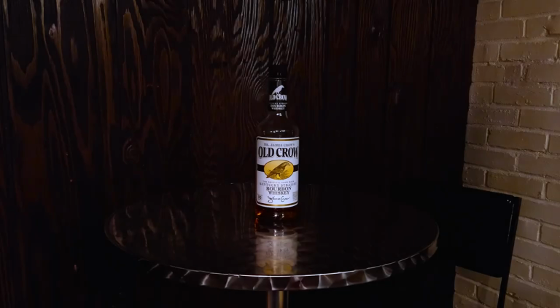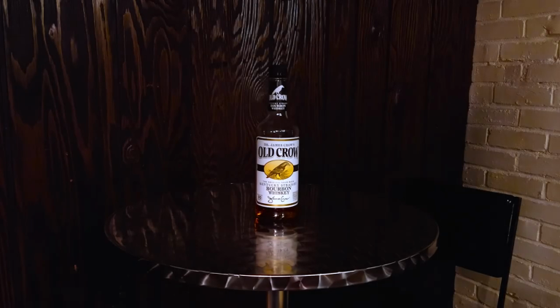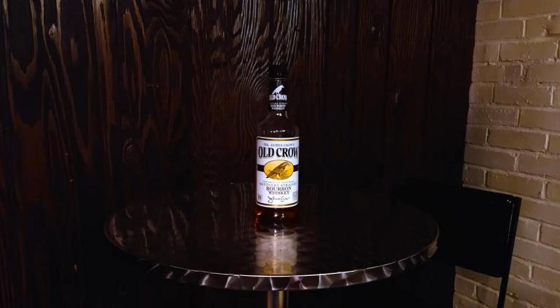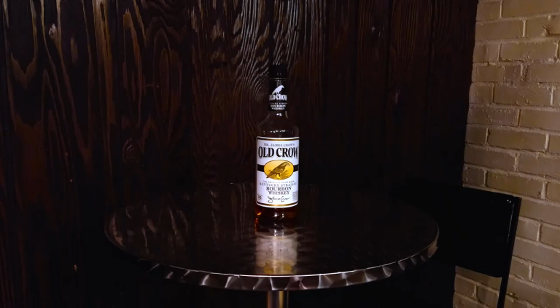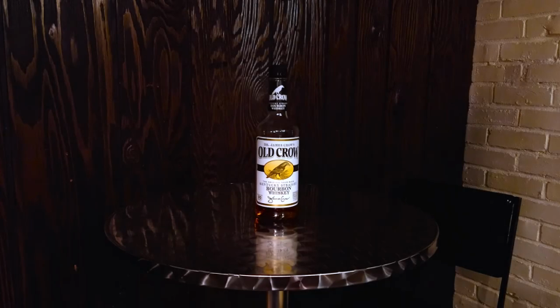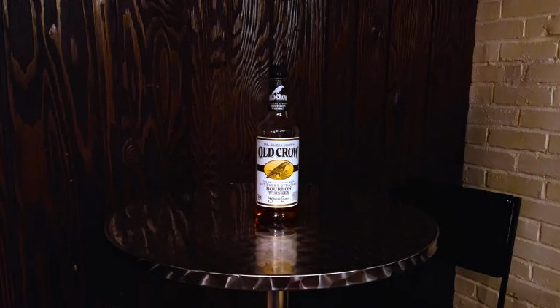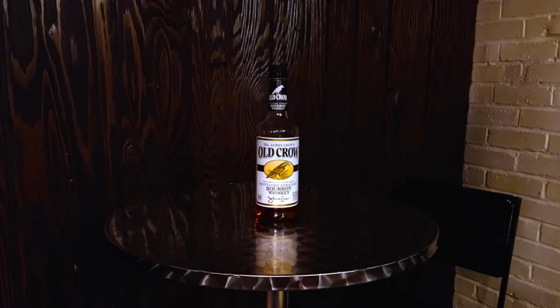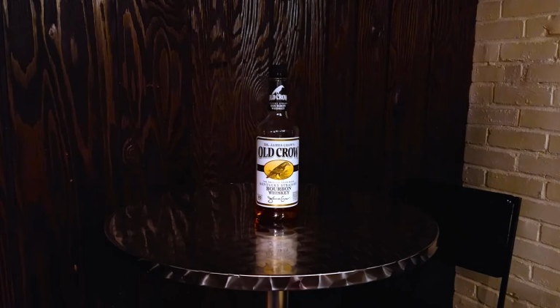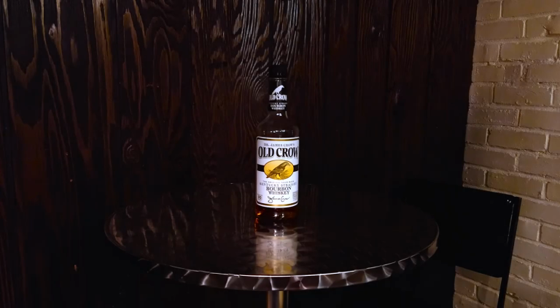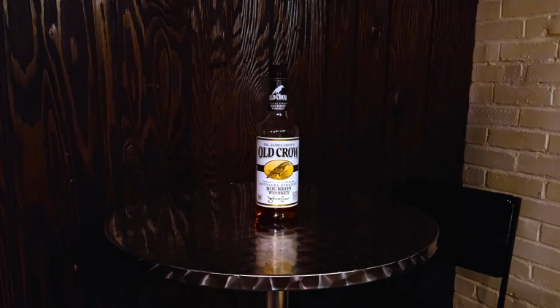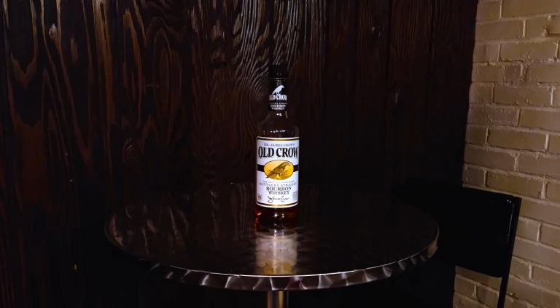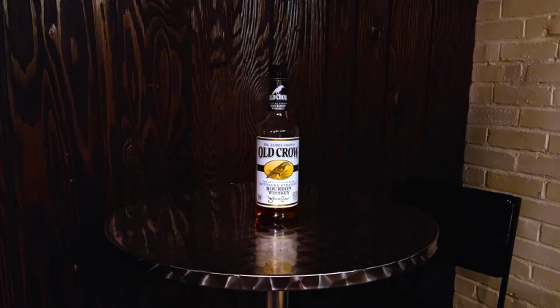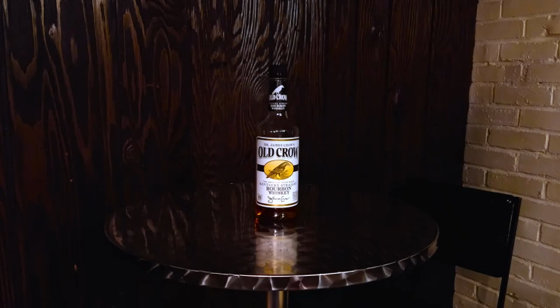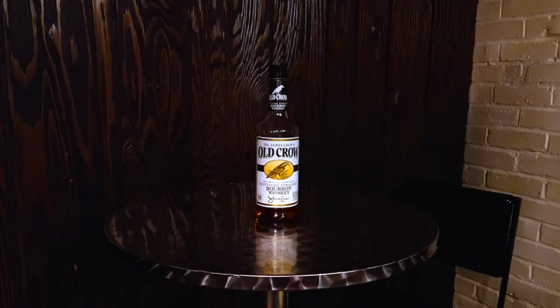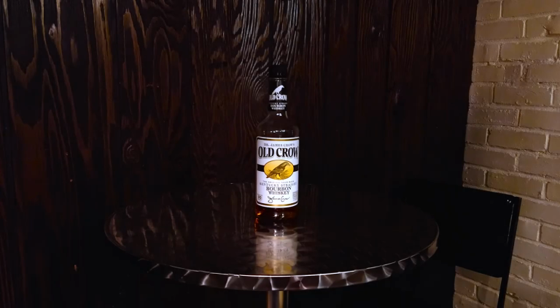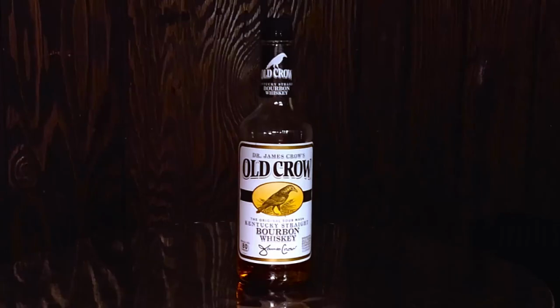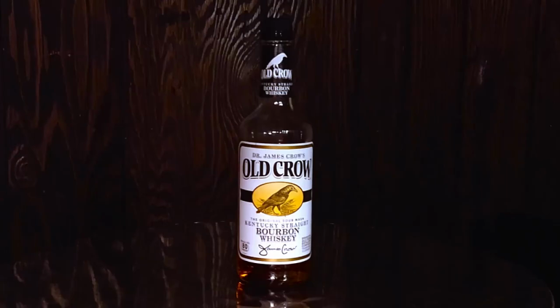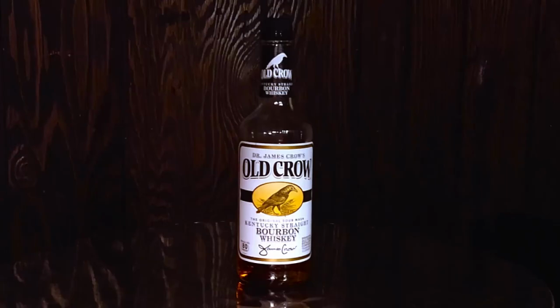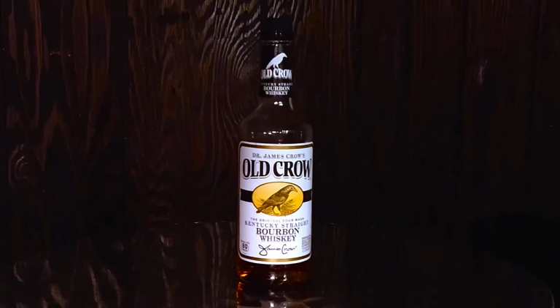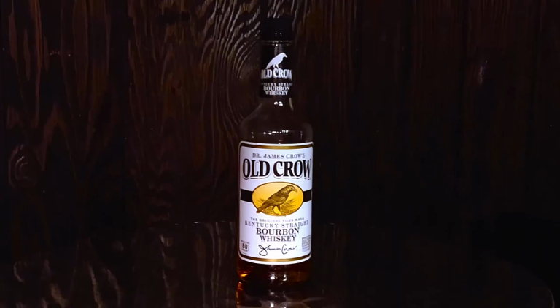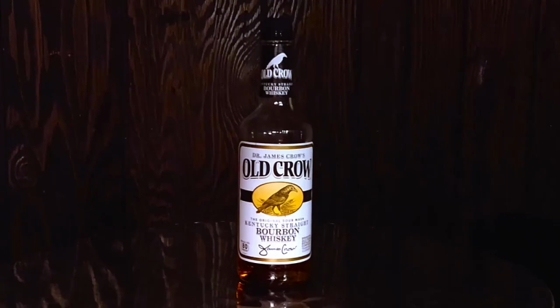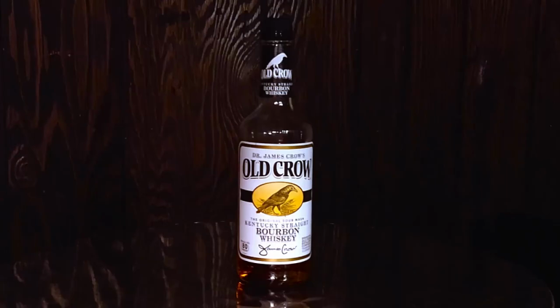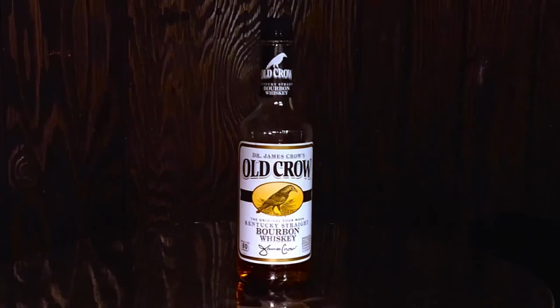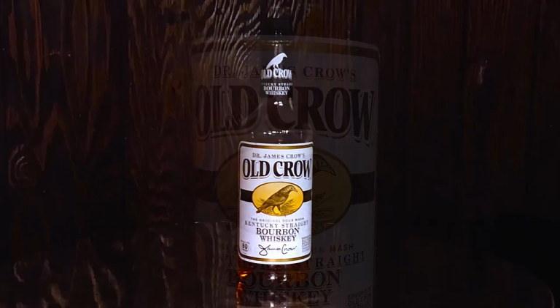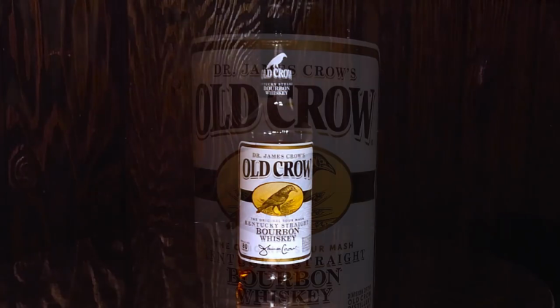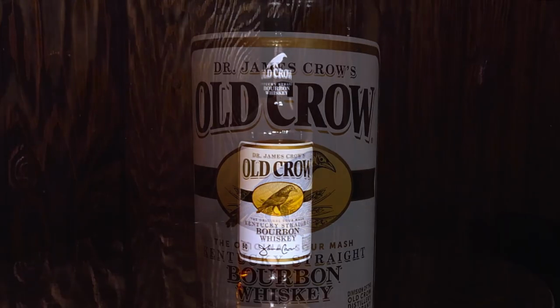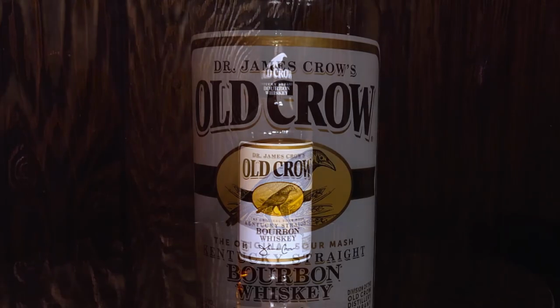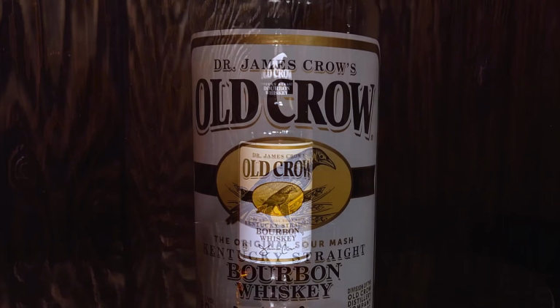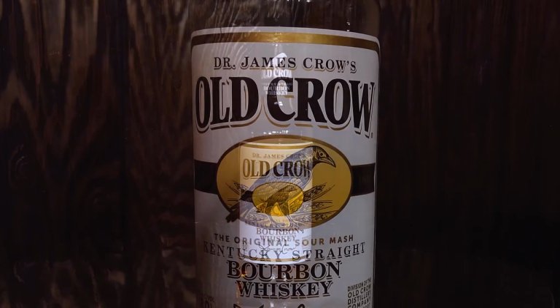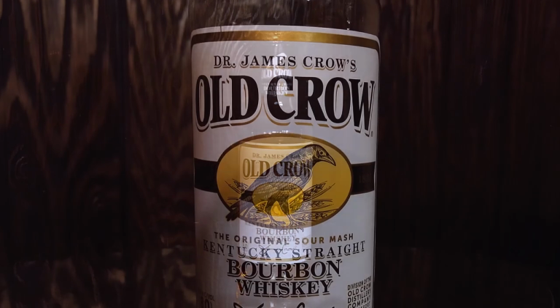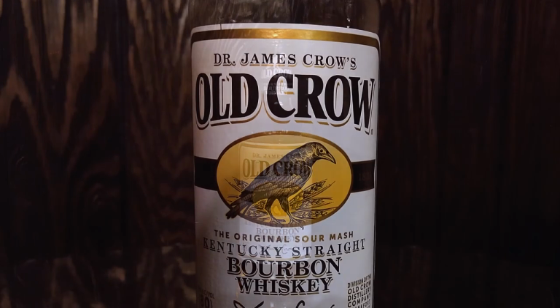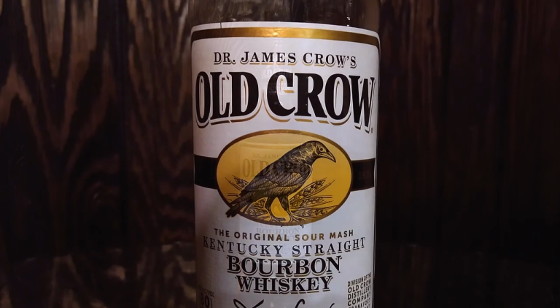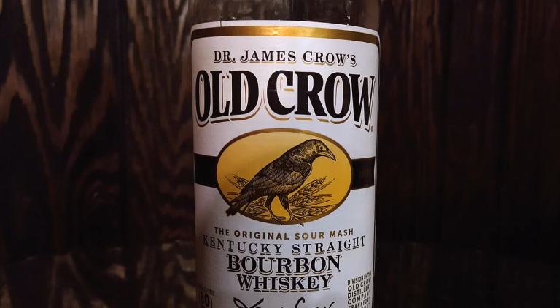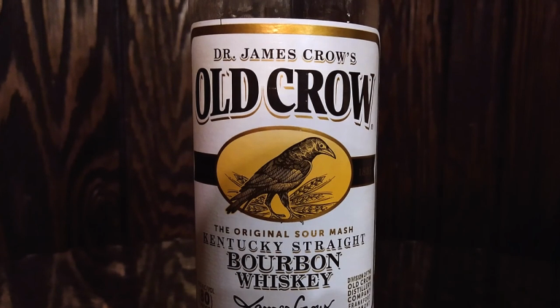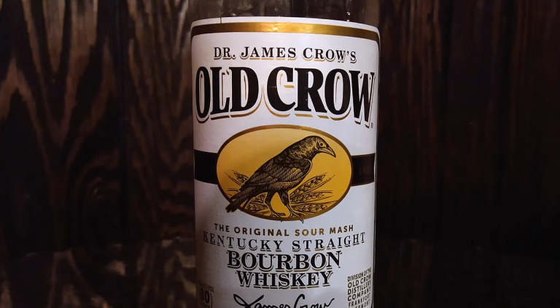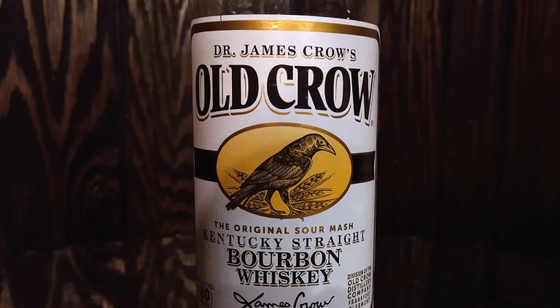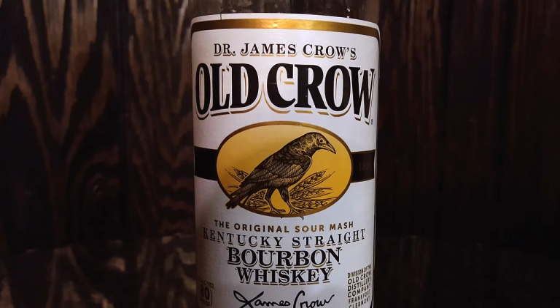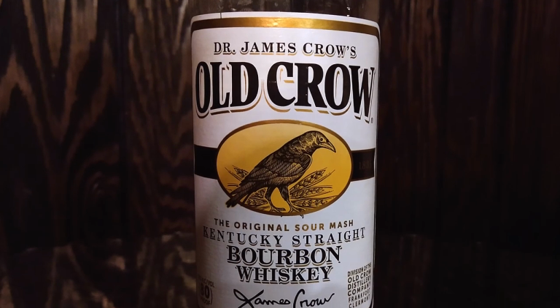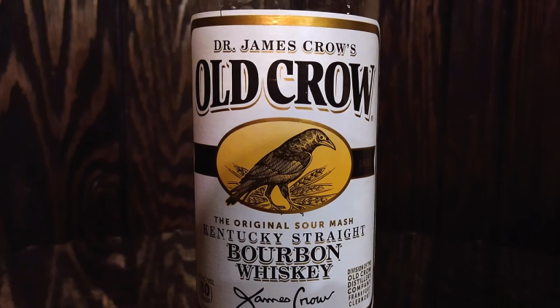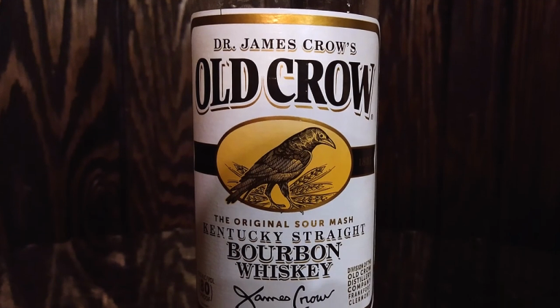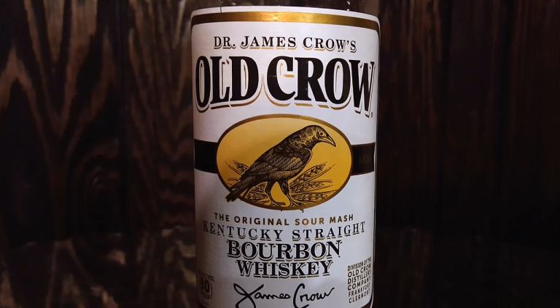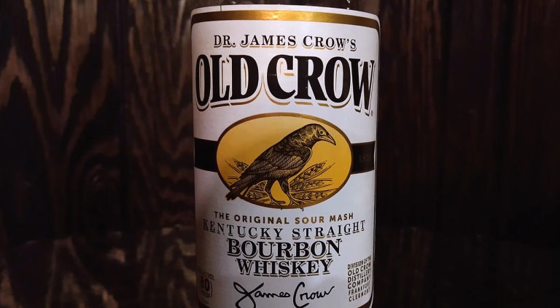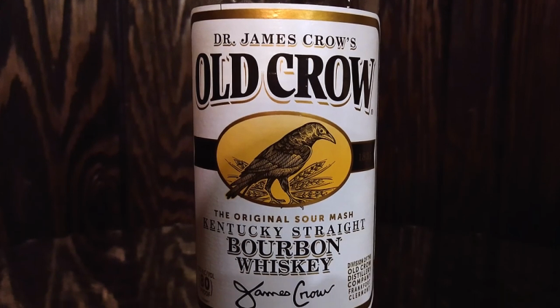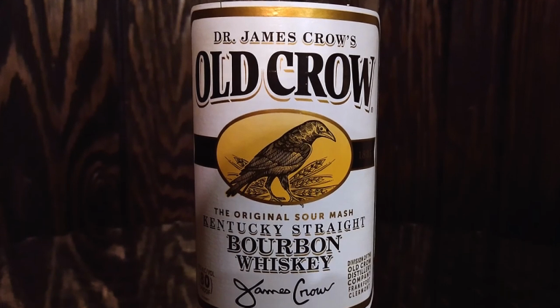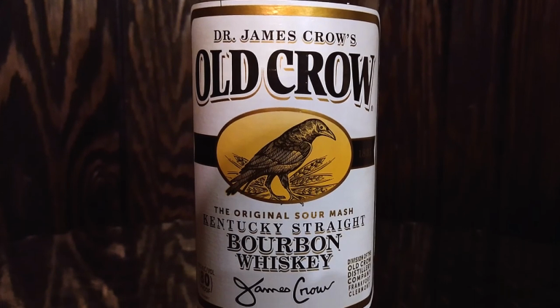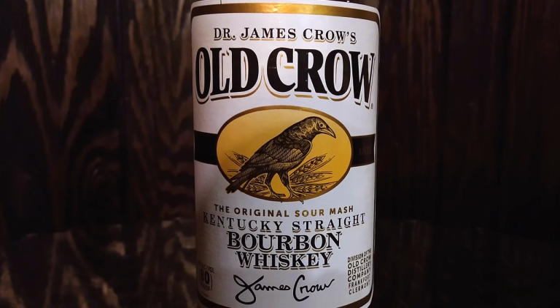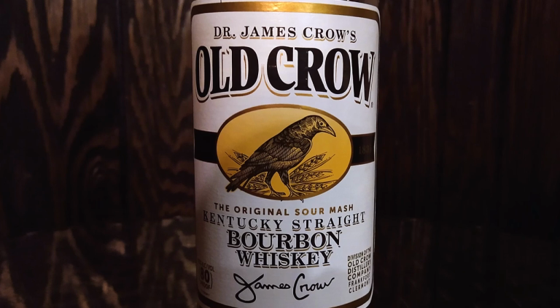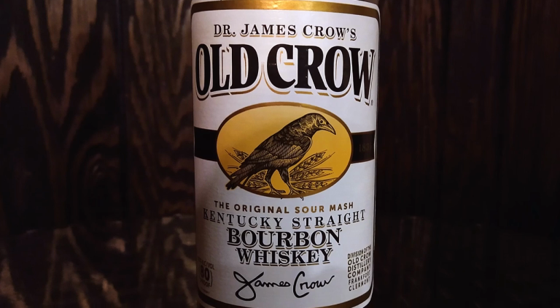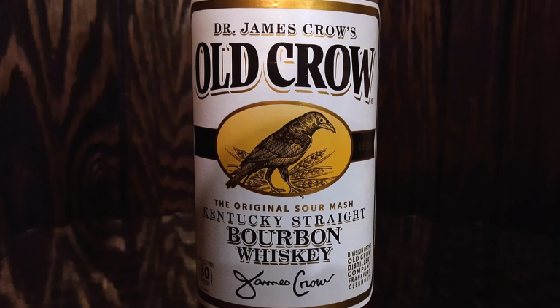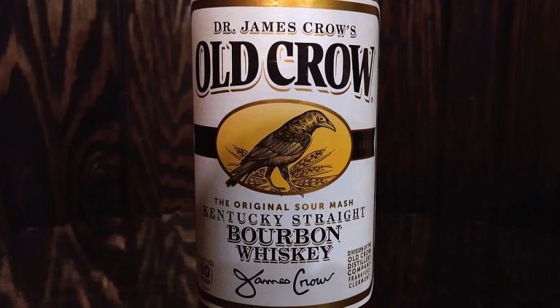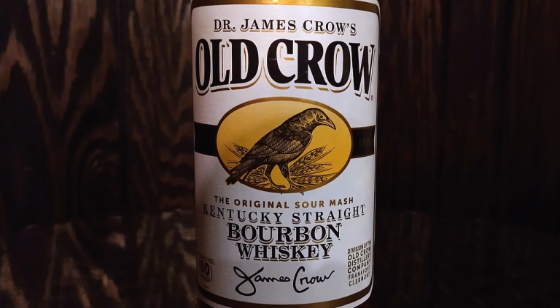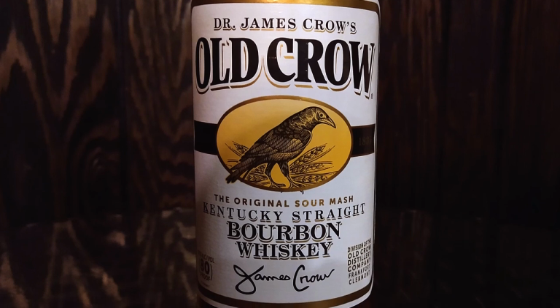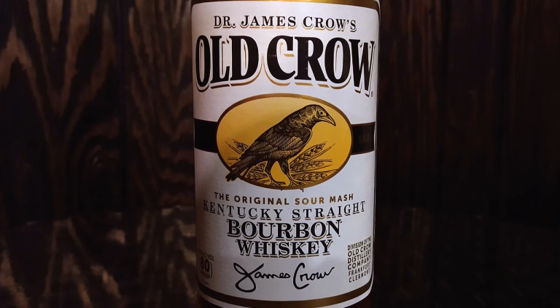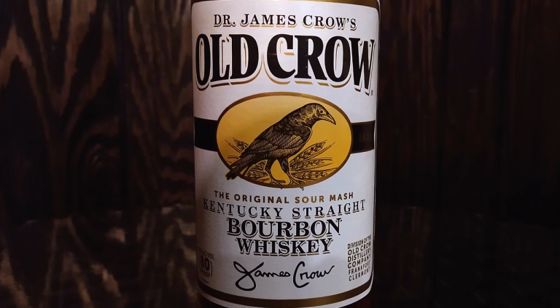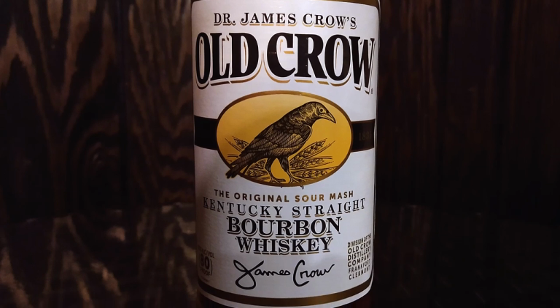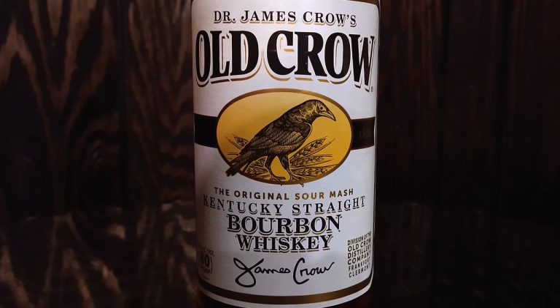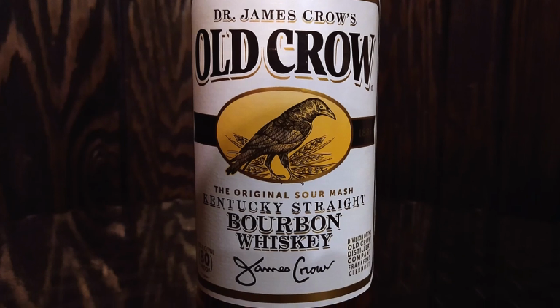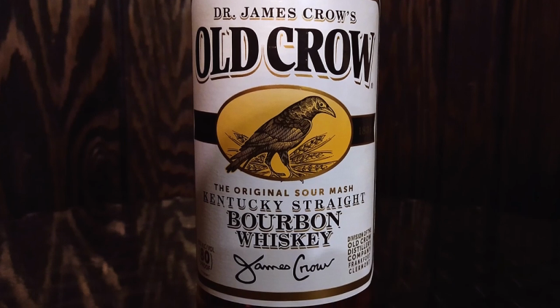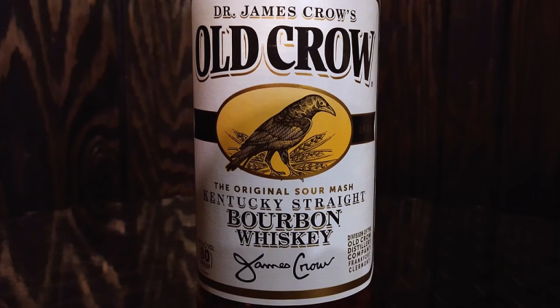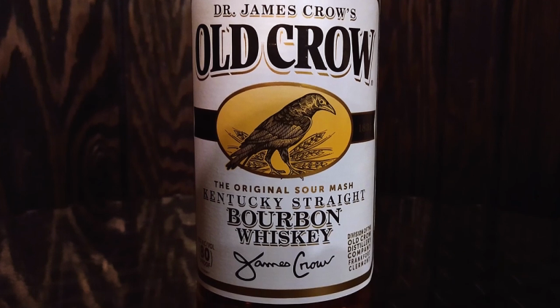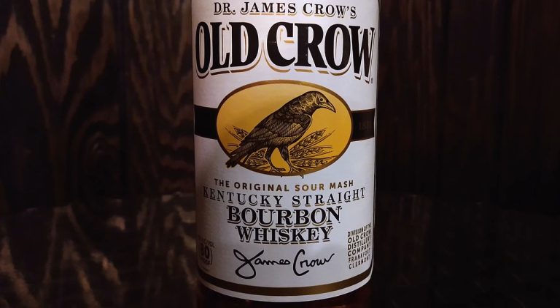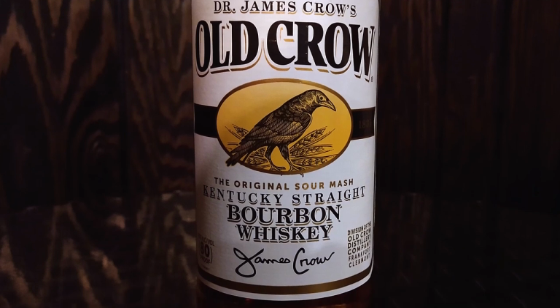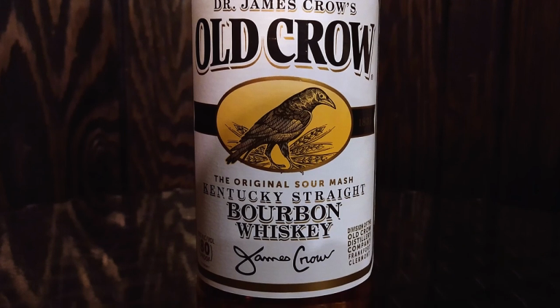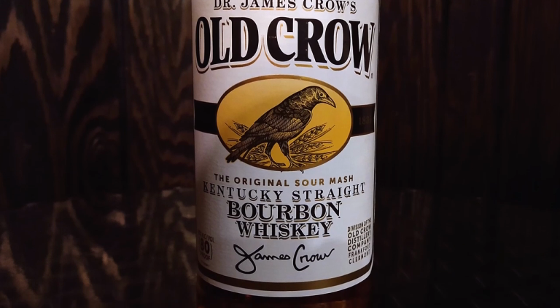Today you are drinking Old Crow. Old Crow is a Kentucky straight bourbon from the Jim Beam distillery.